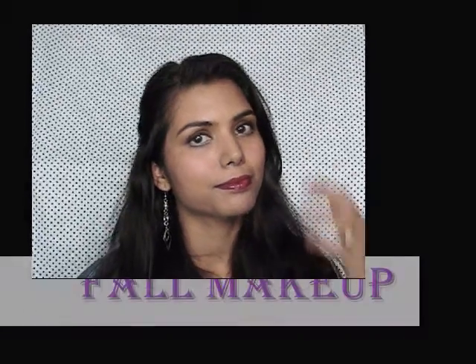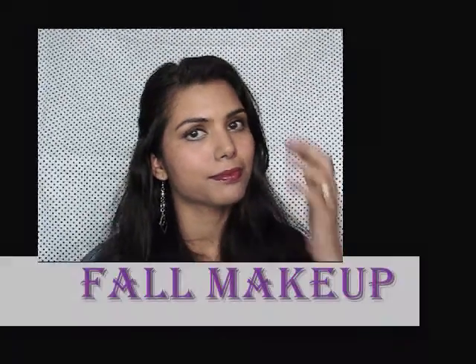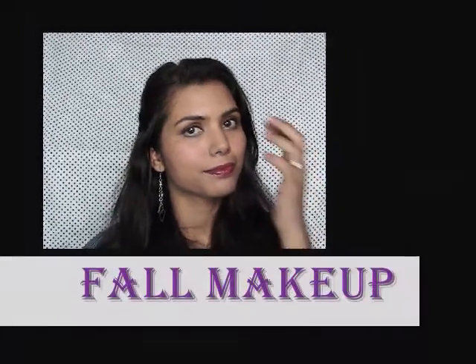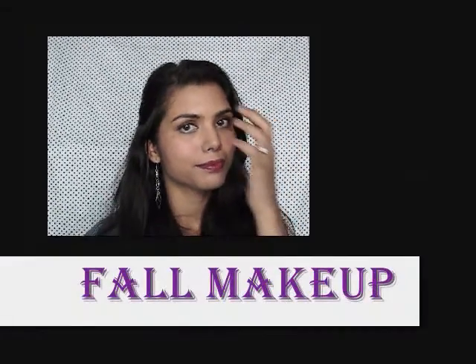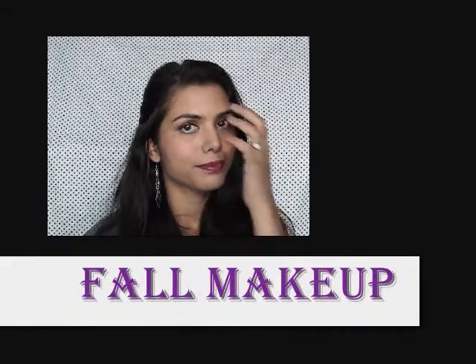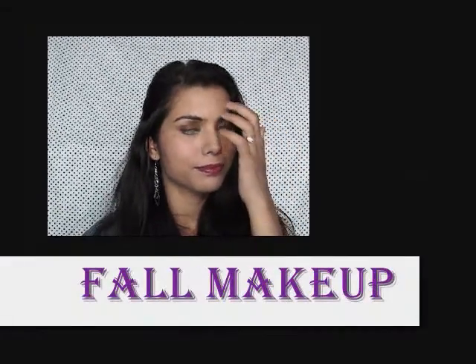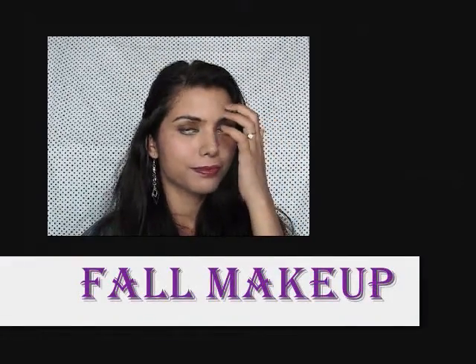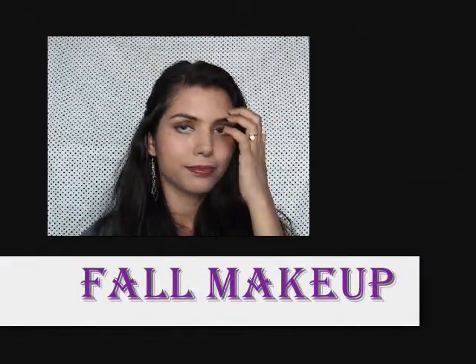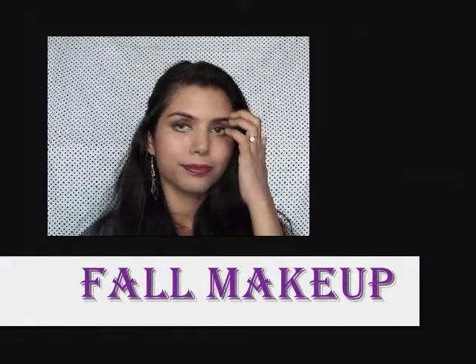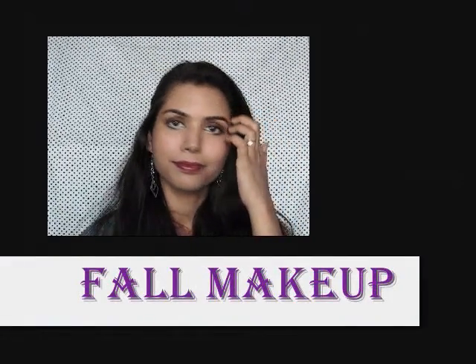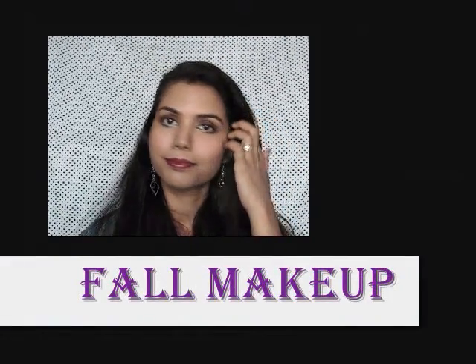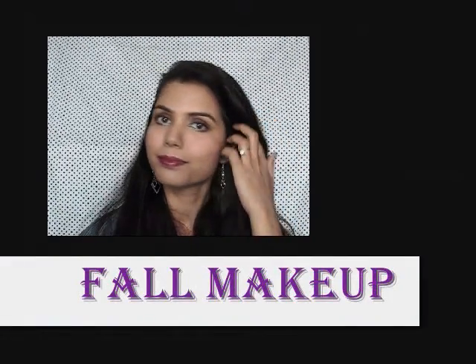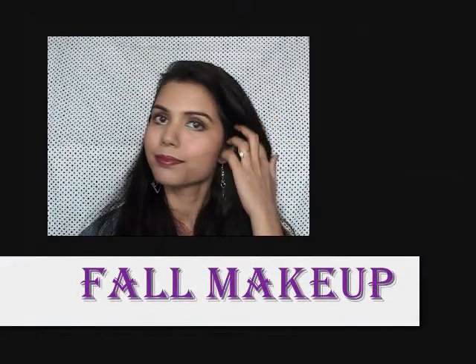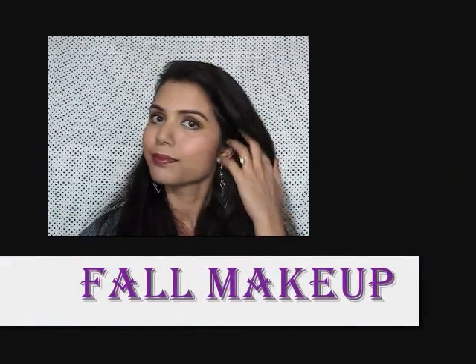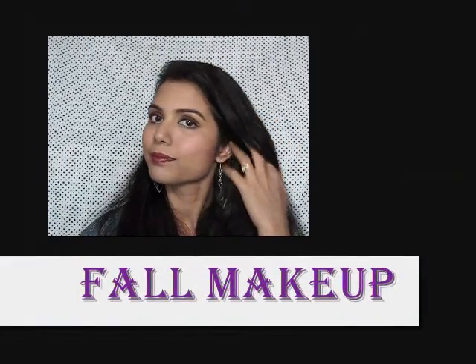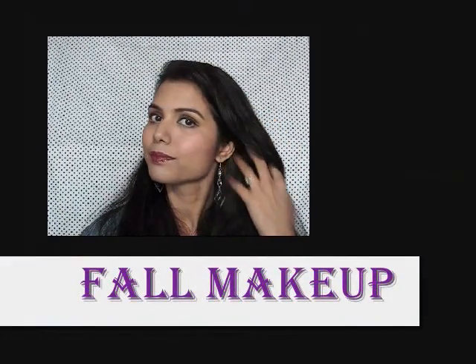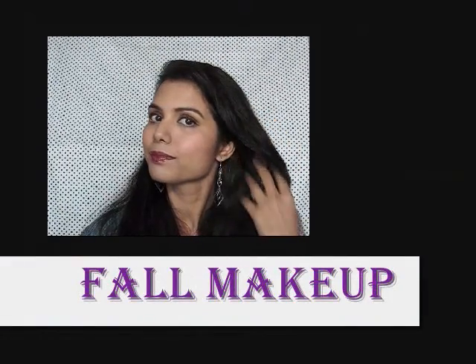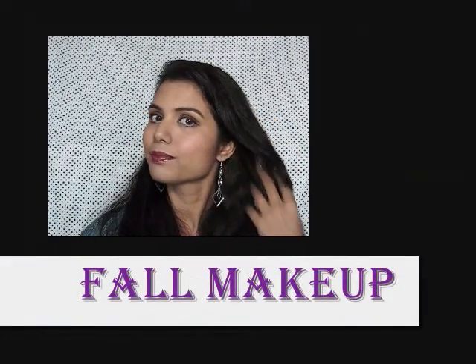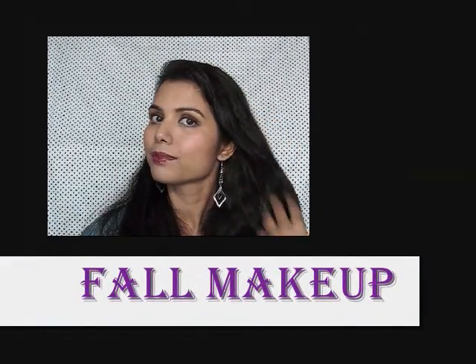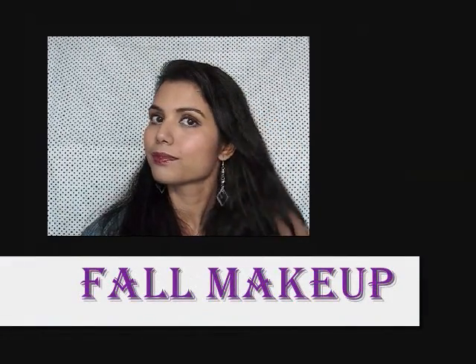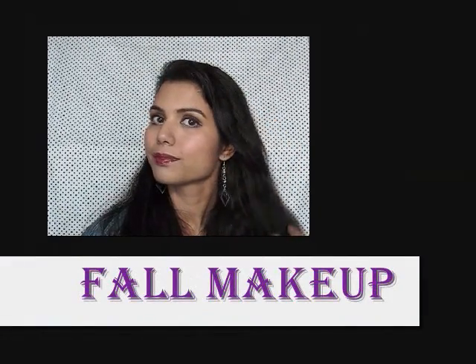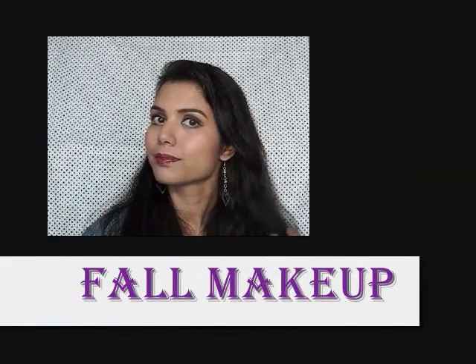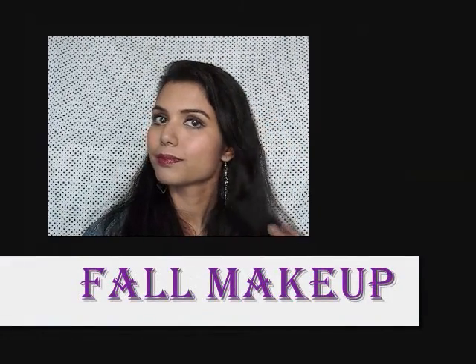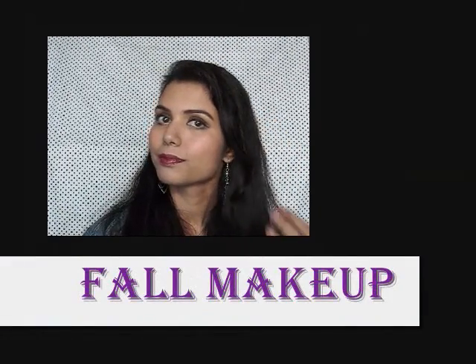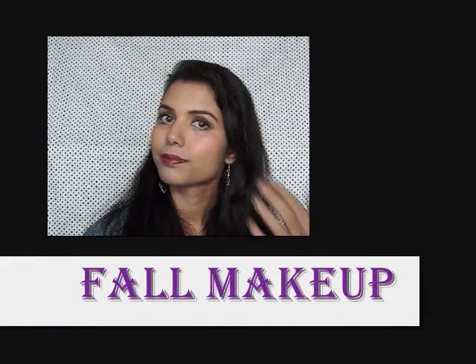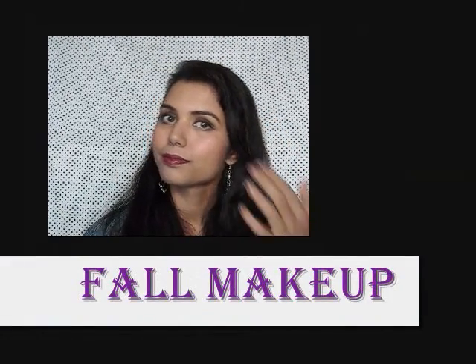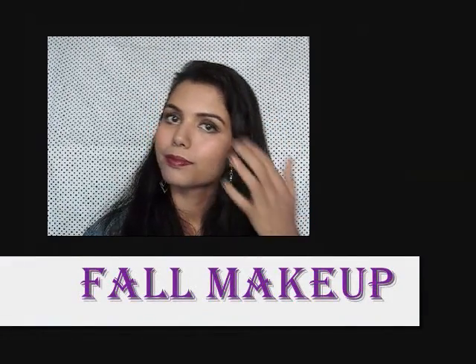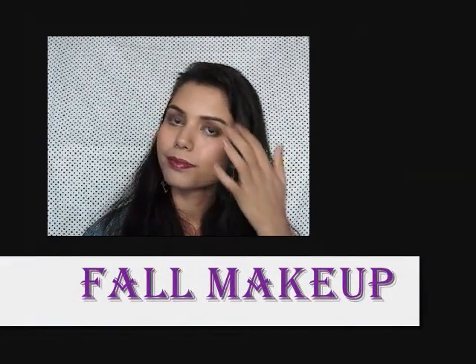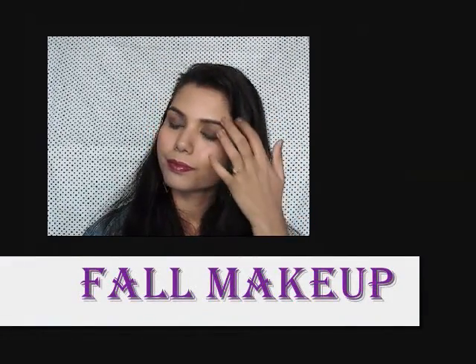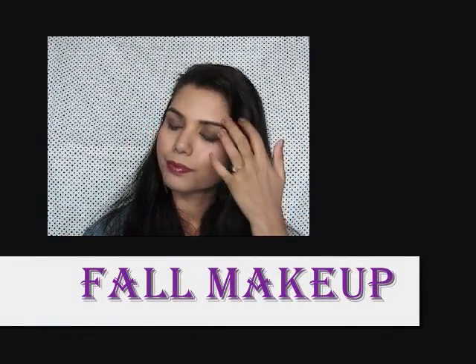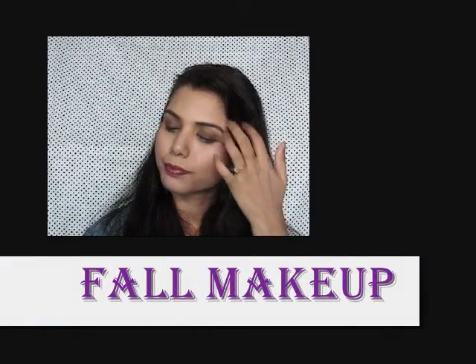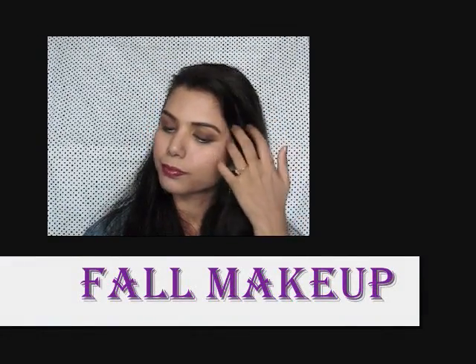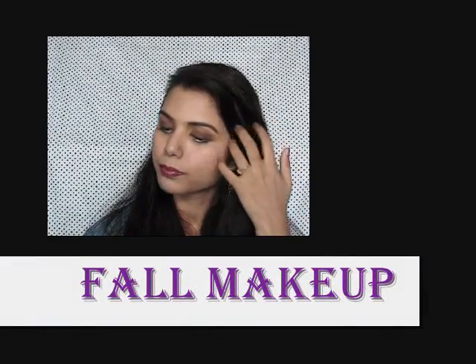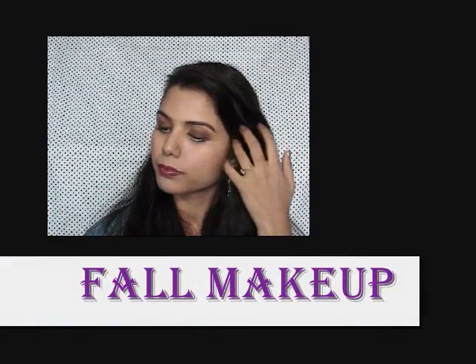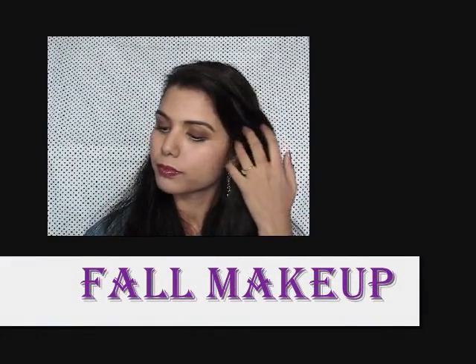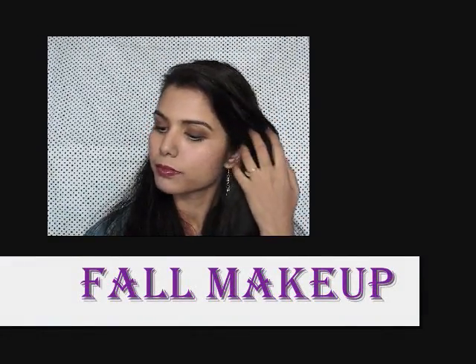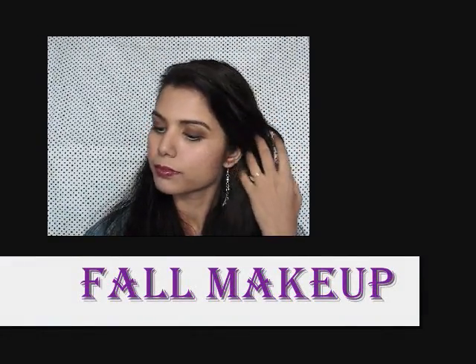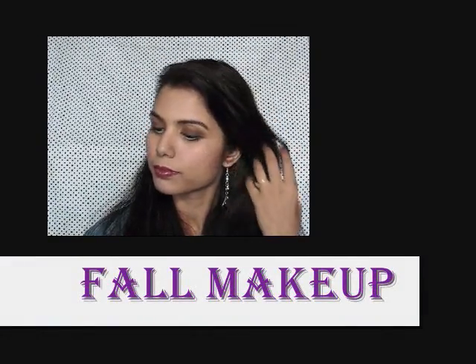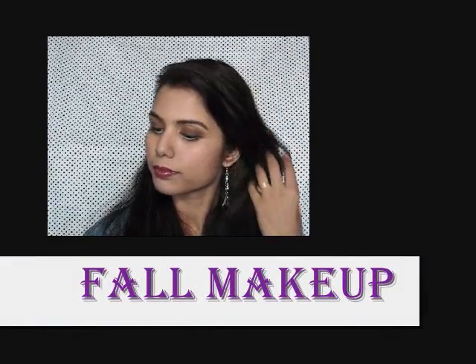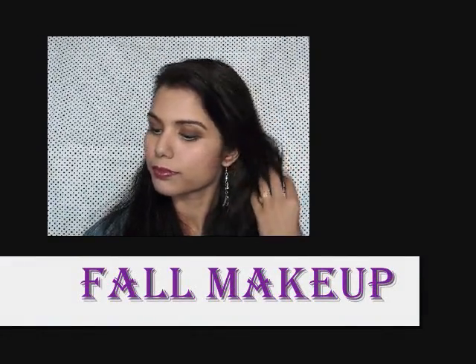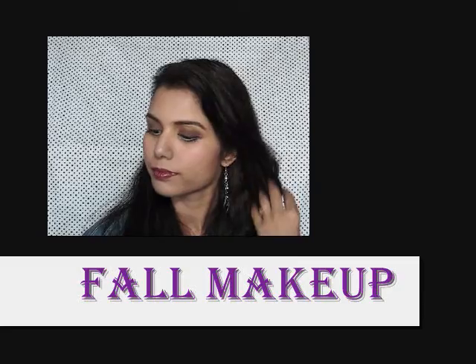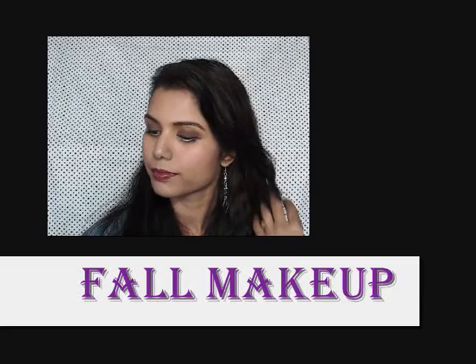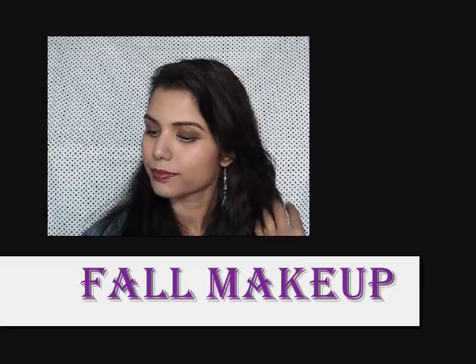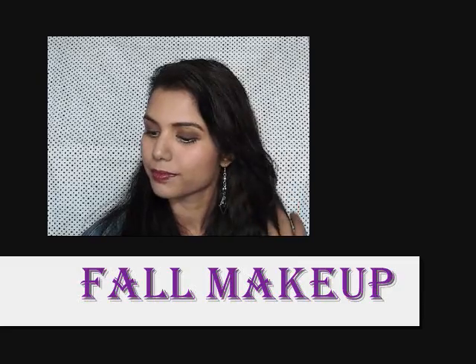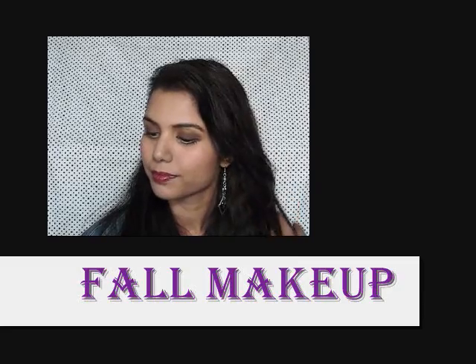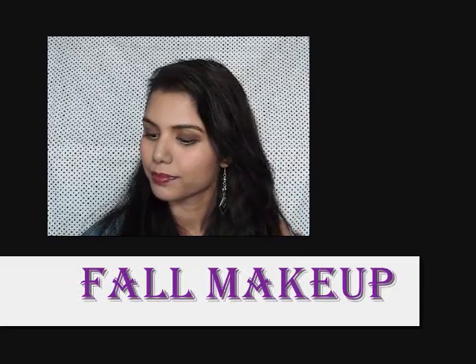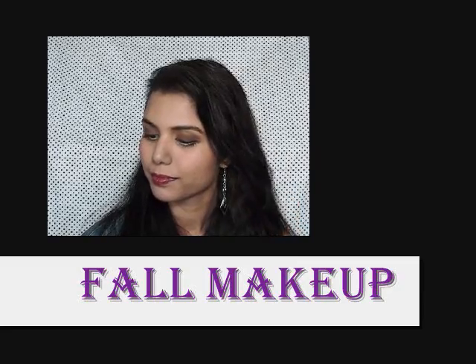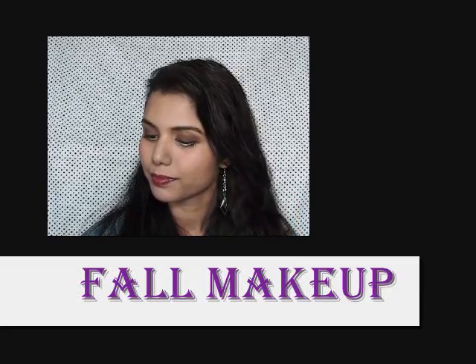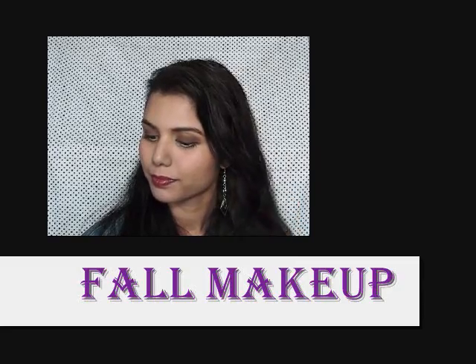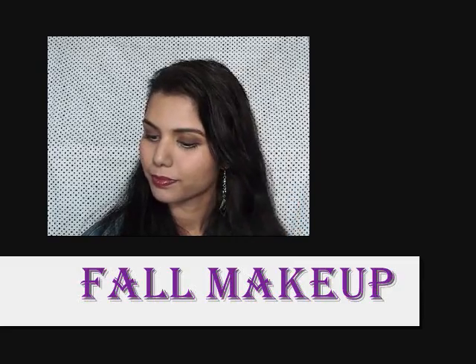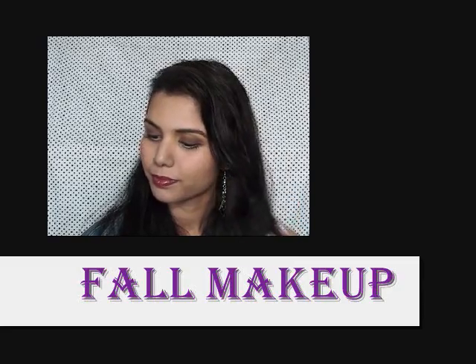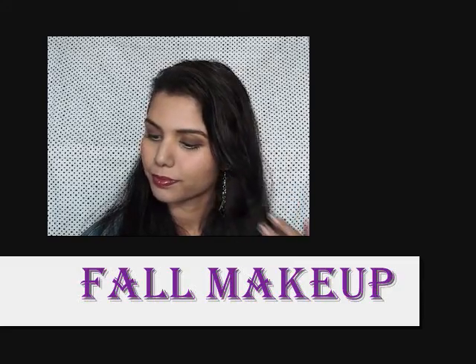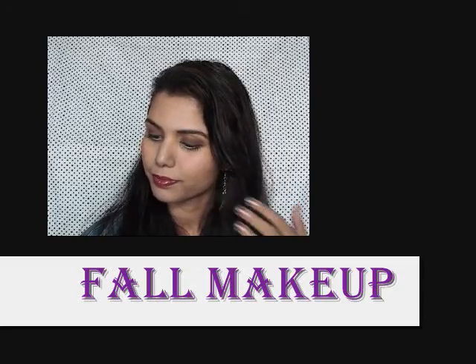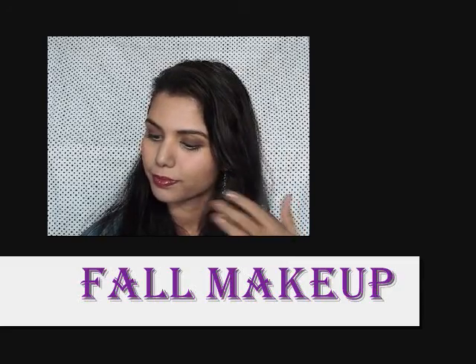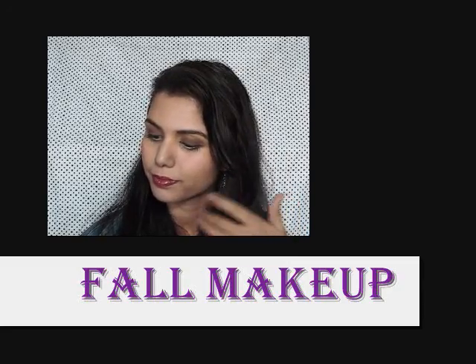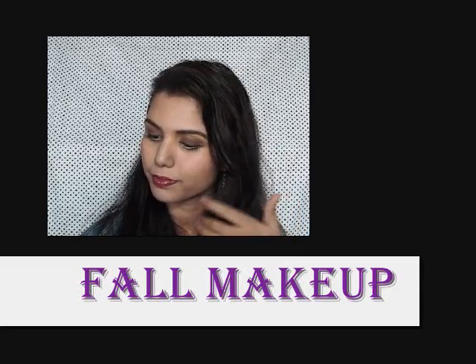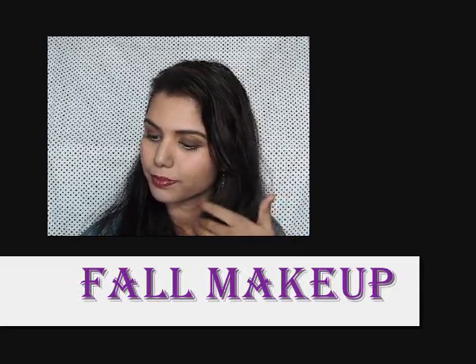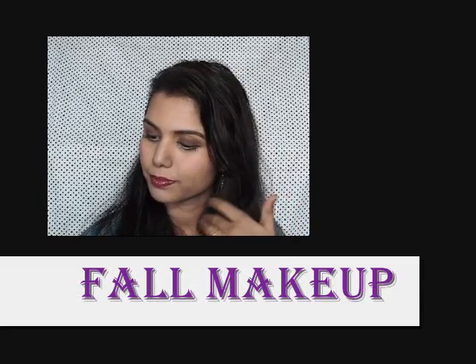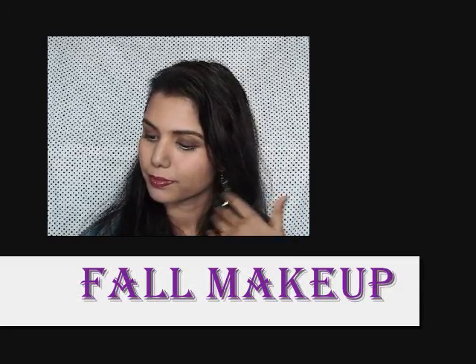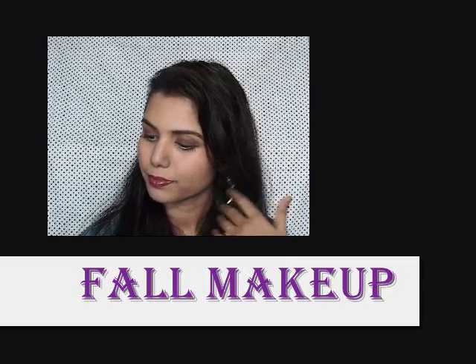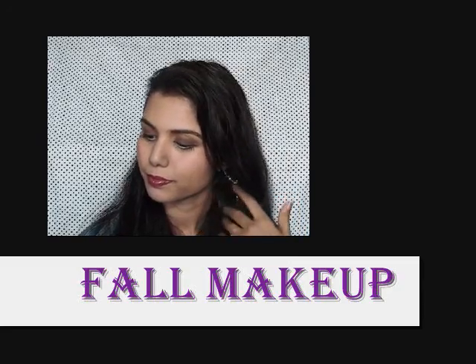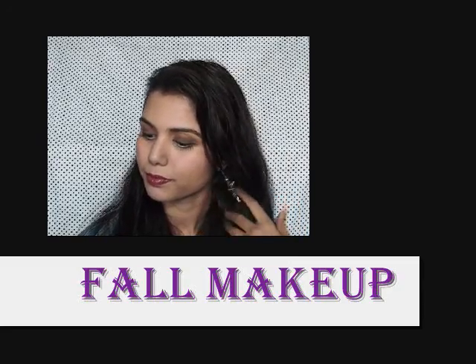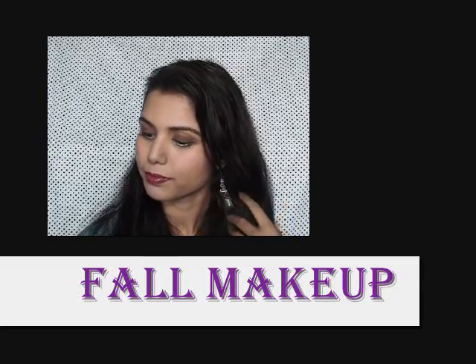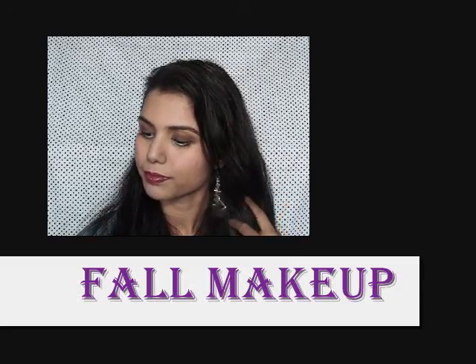Hi girls, so today I'm going to do a fall makeup tutorial. If you want to know how to achieve this look, then please keep on watching.